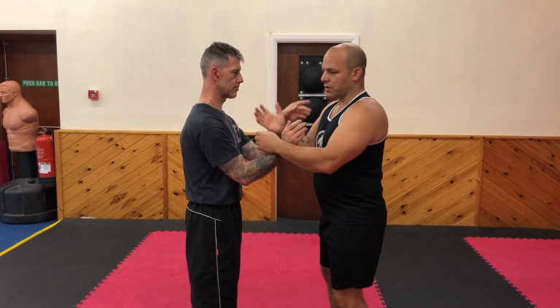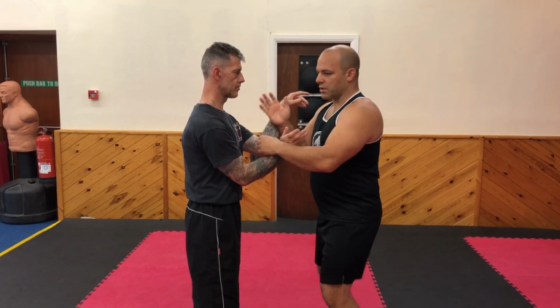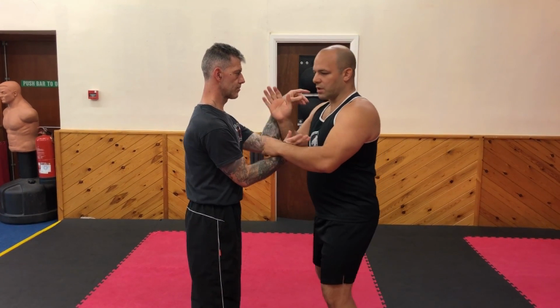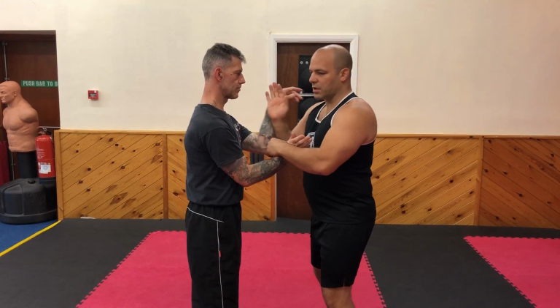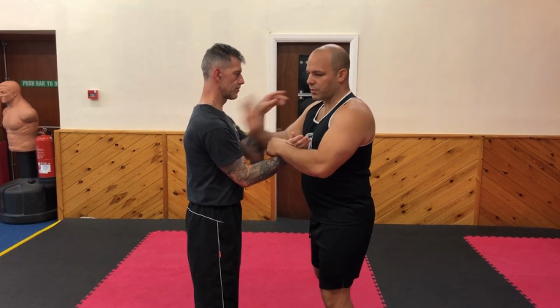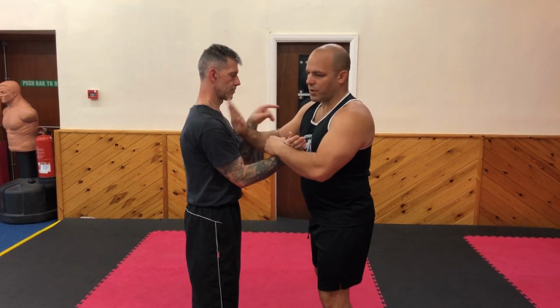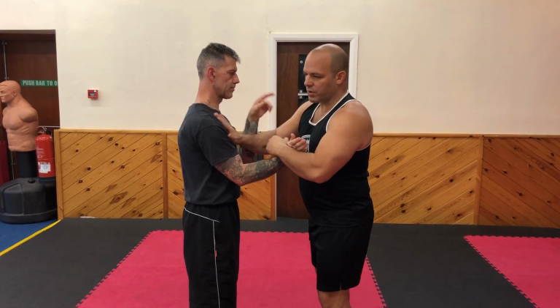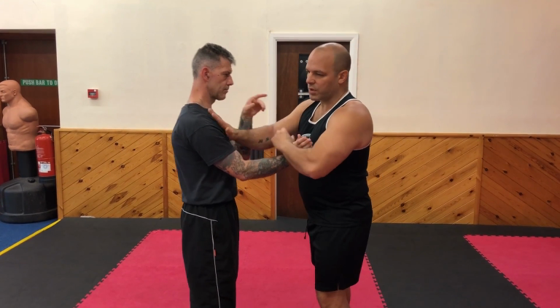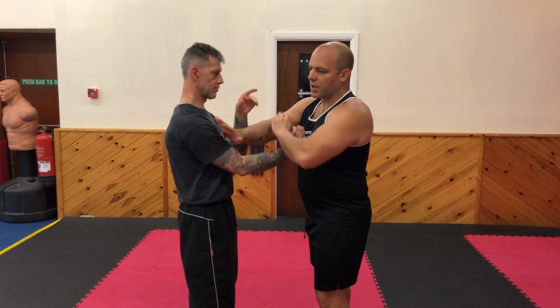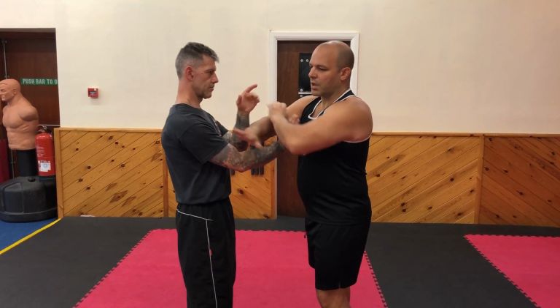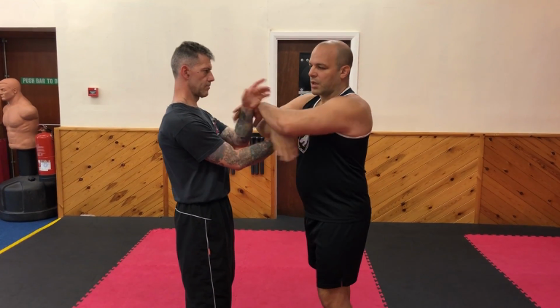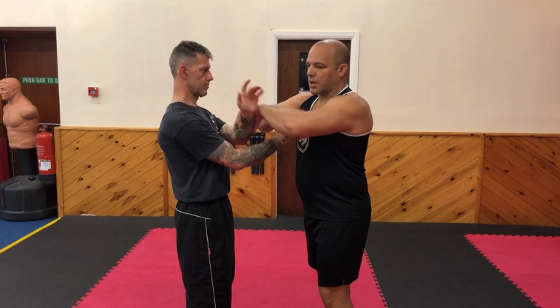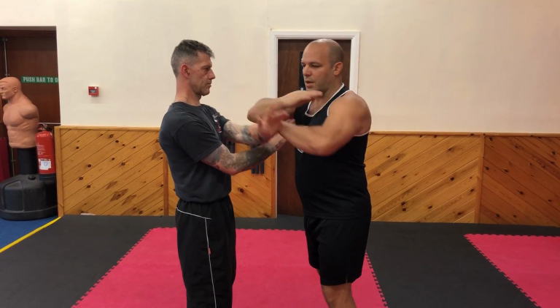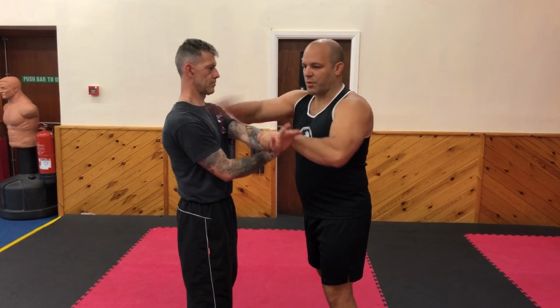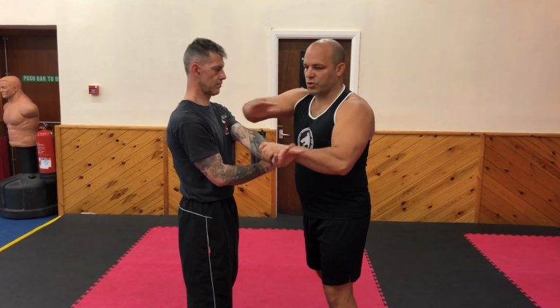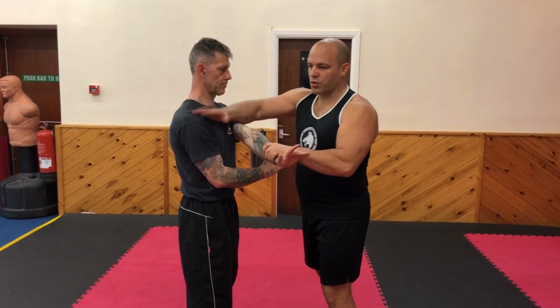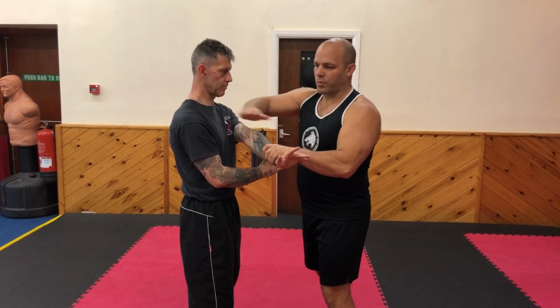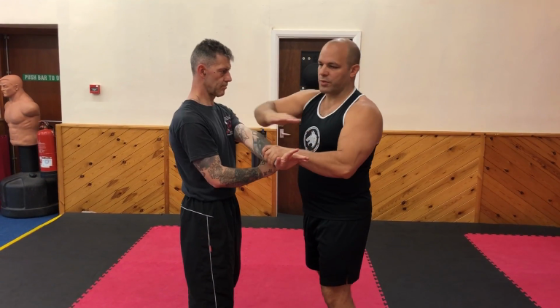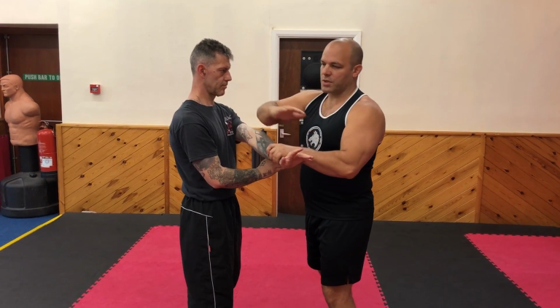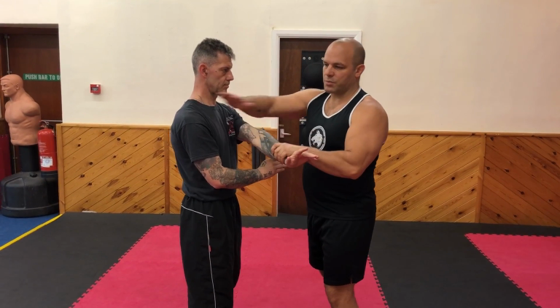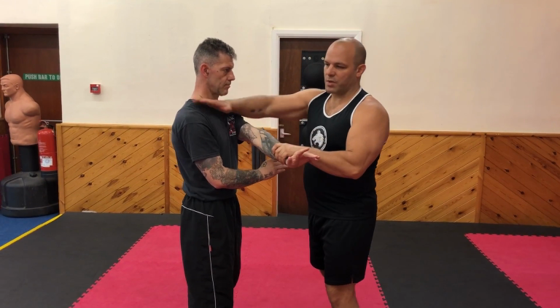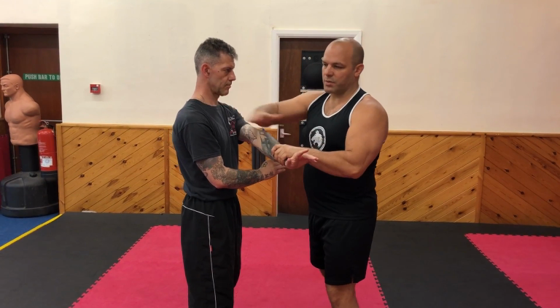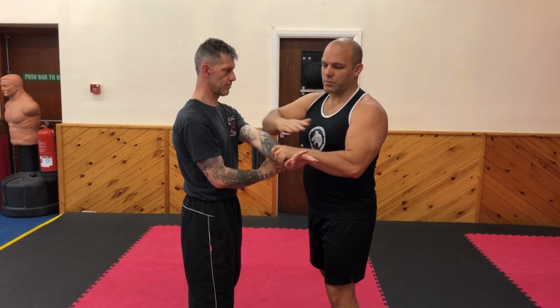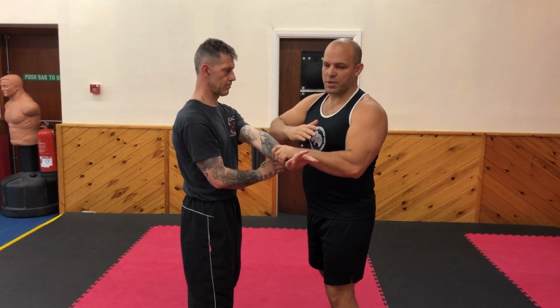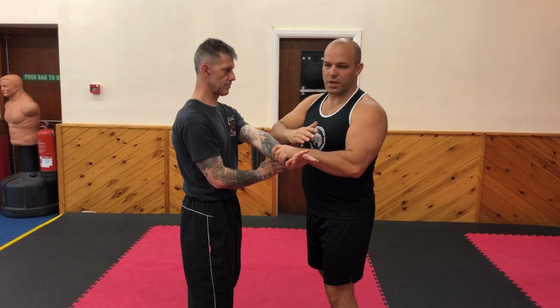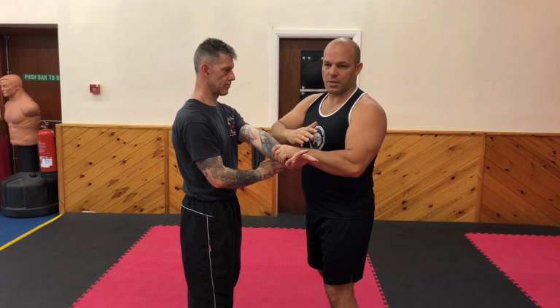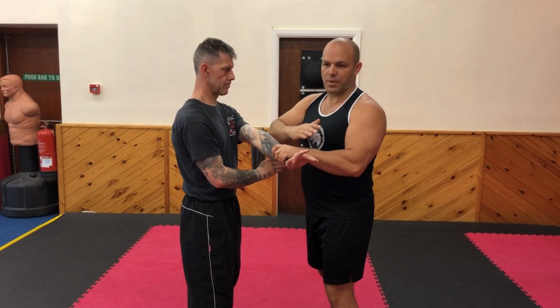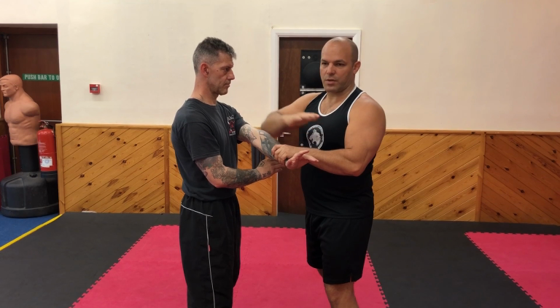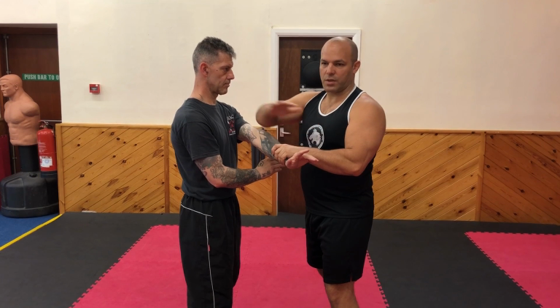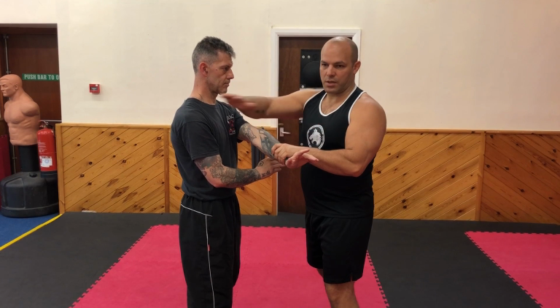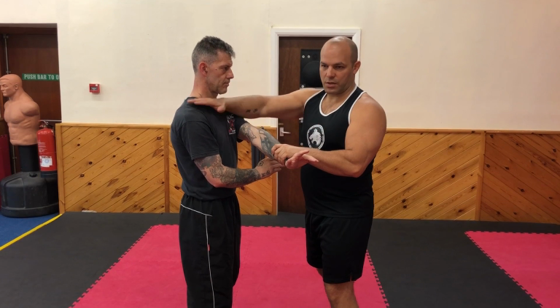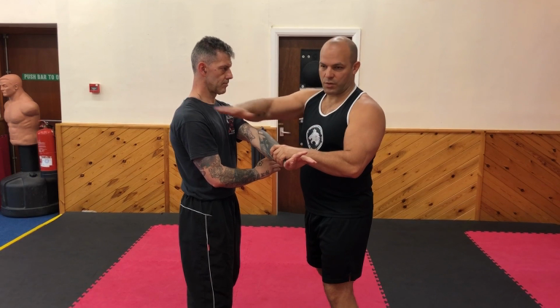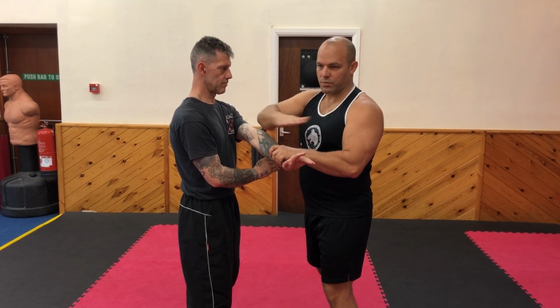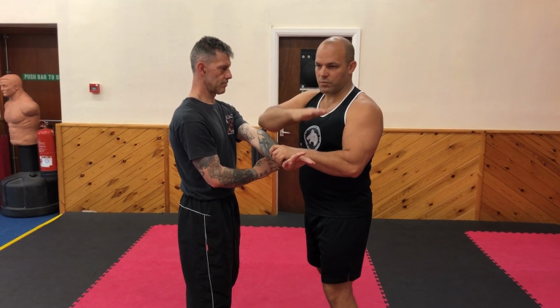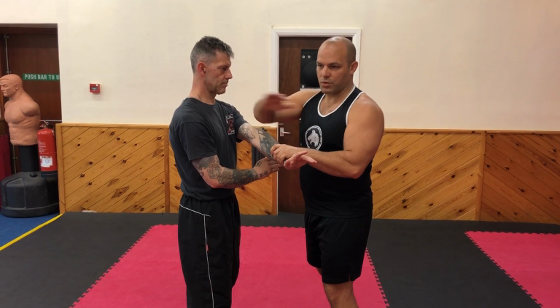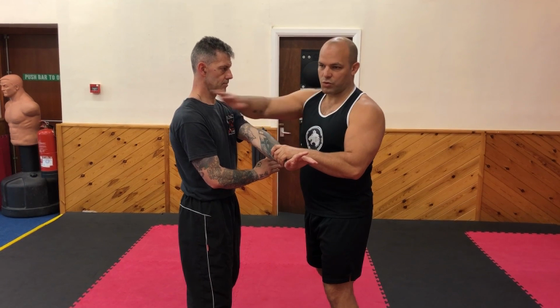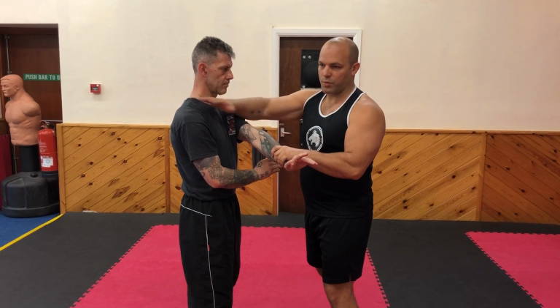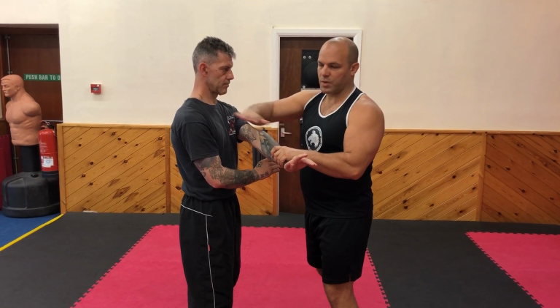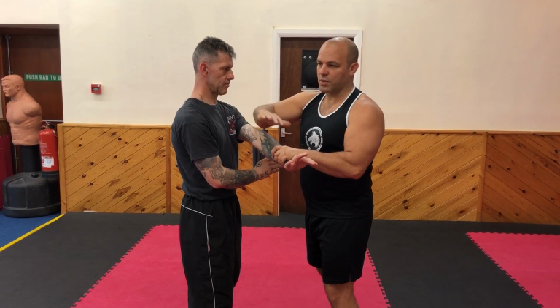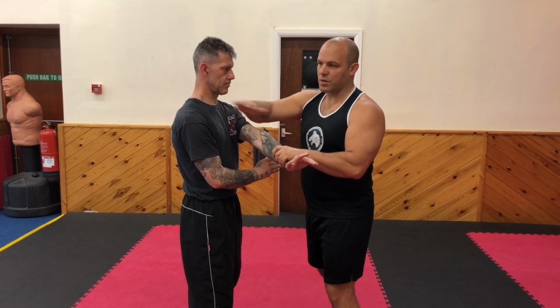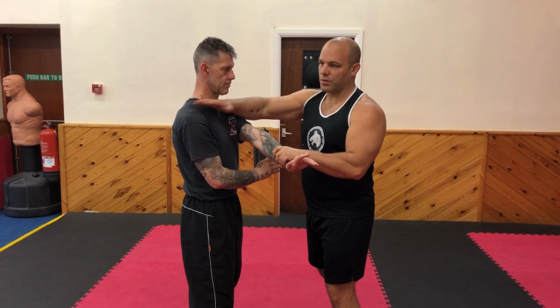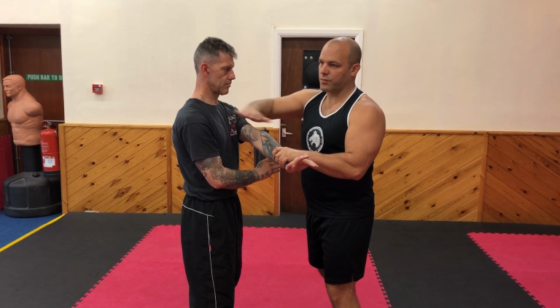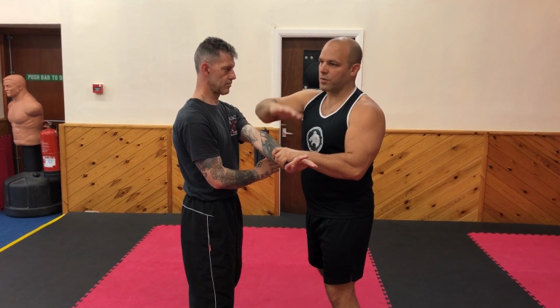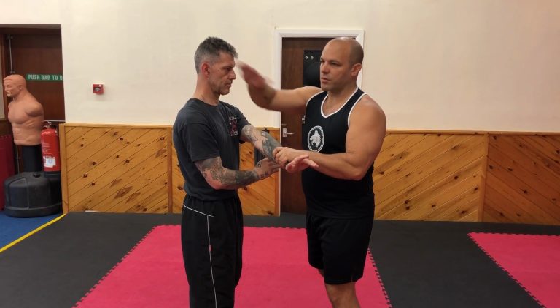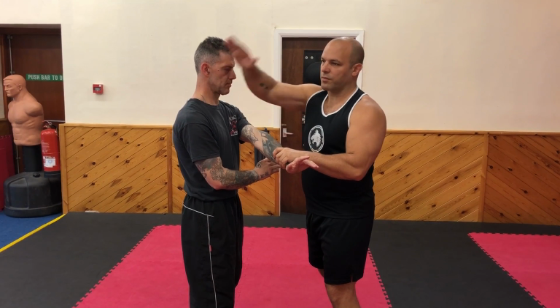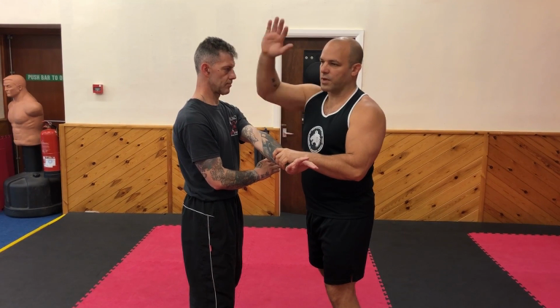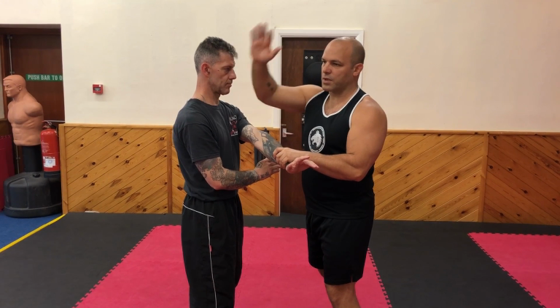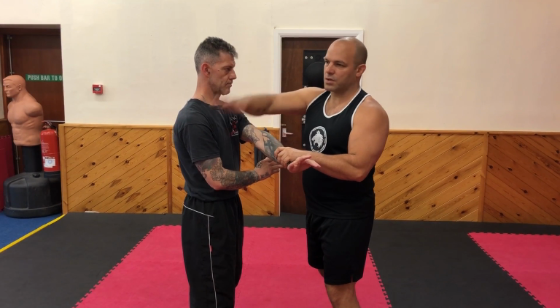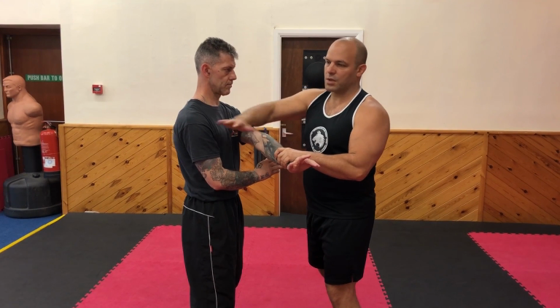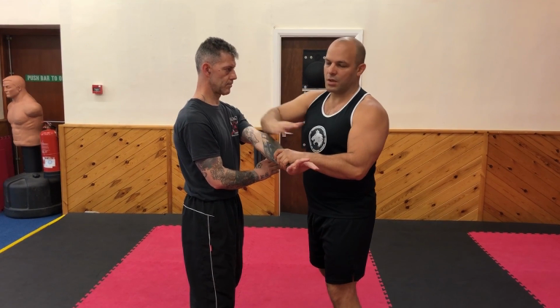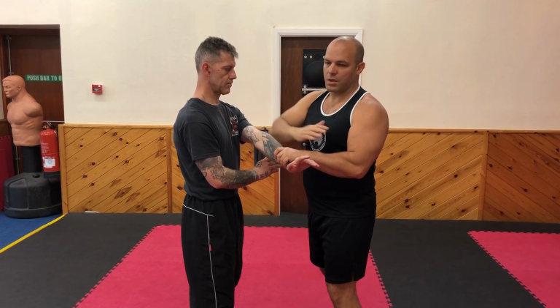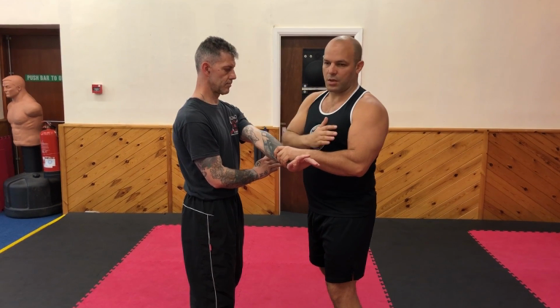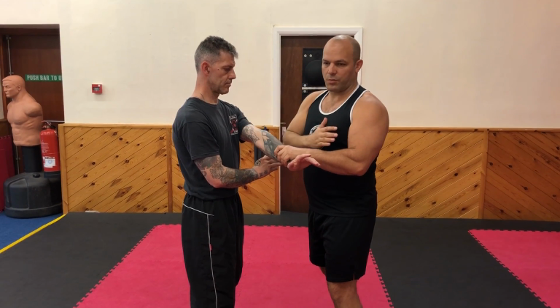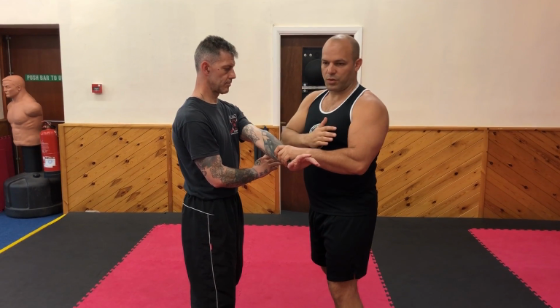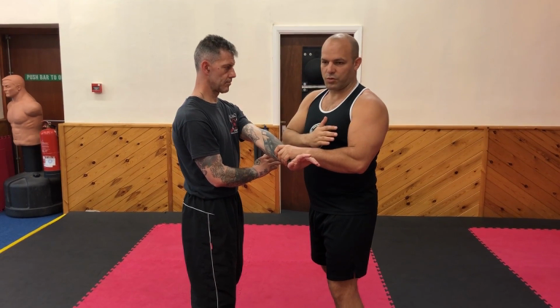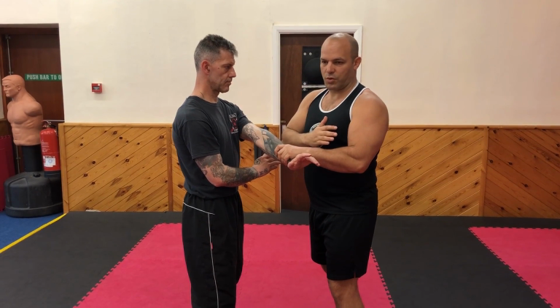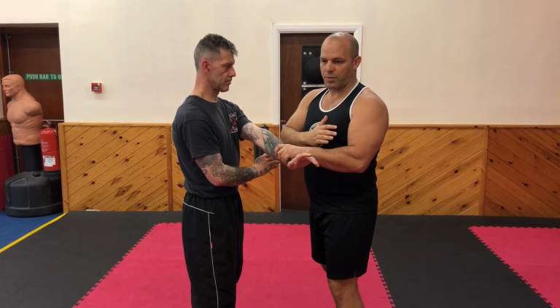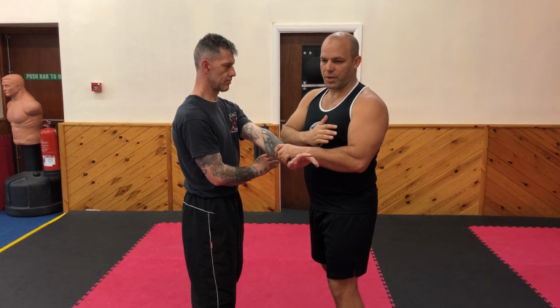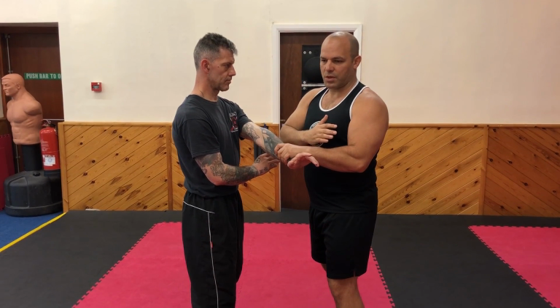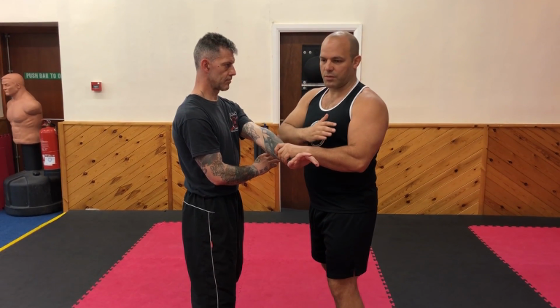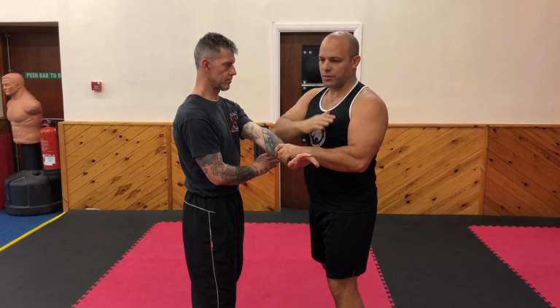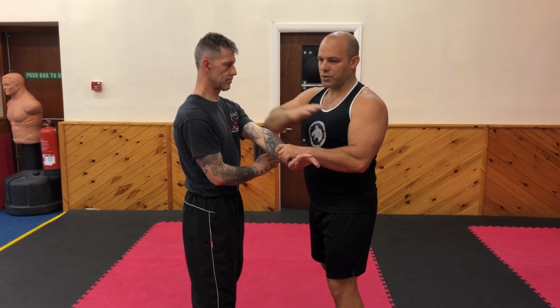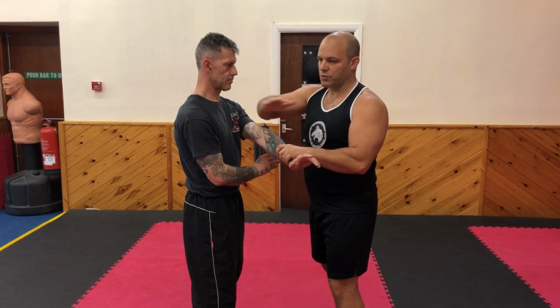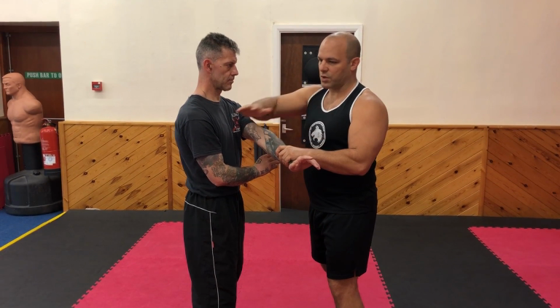So I stun the opponent and I have my chop. This is my take-them-out technique — chopping to the throat or the face. That would be an extra application for the street.